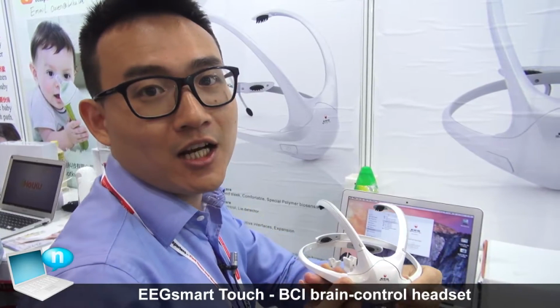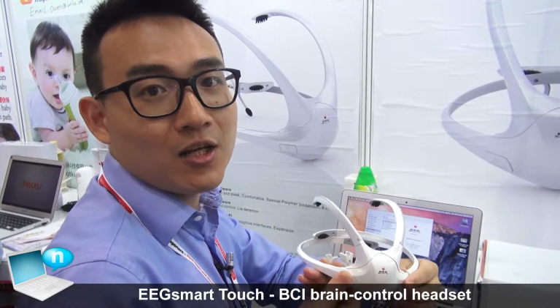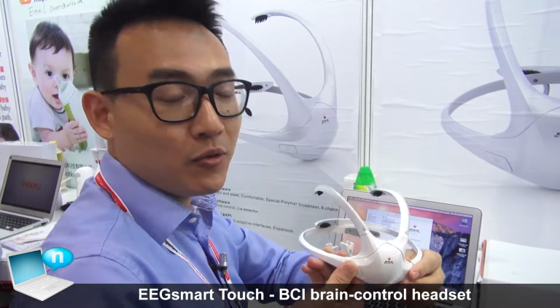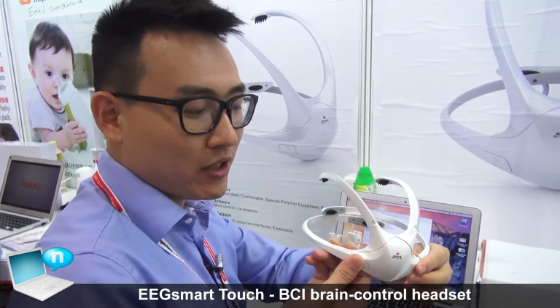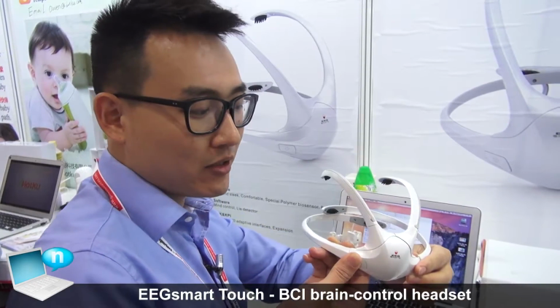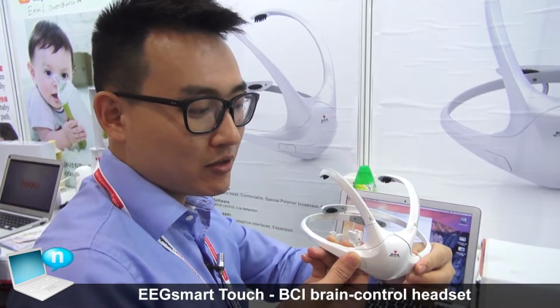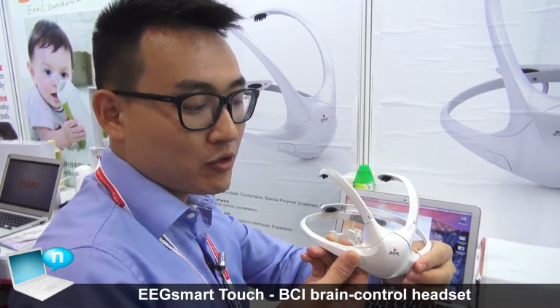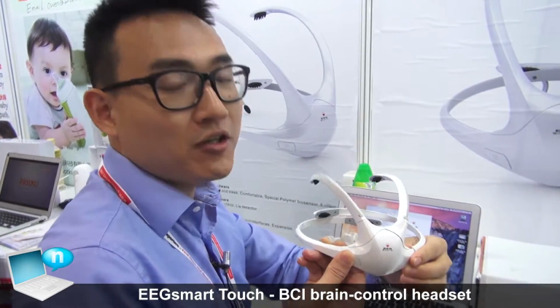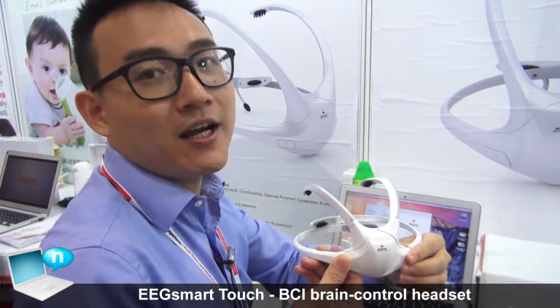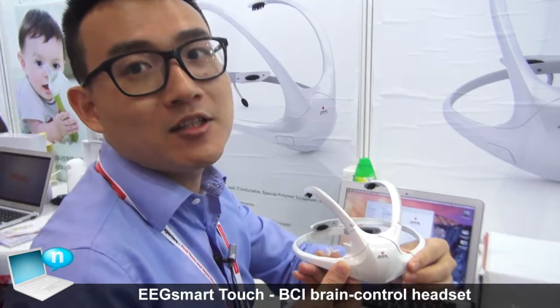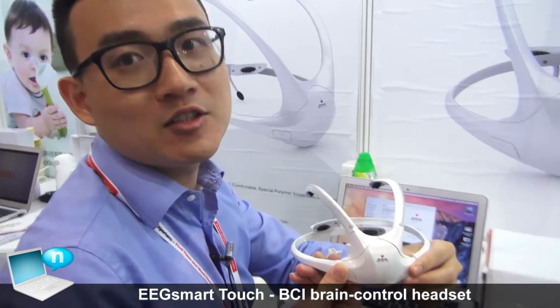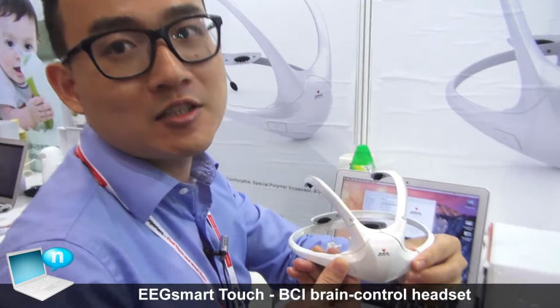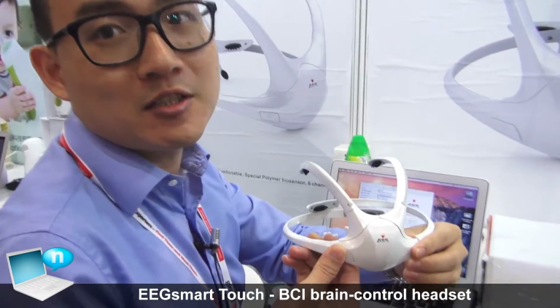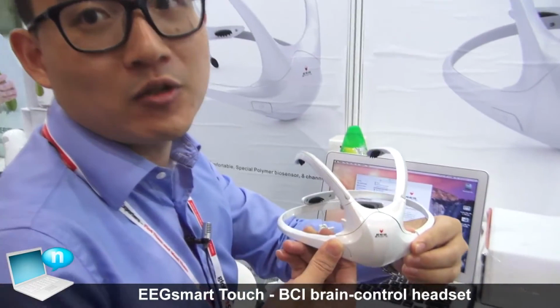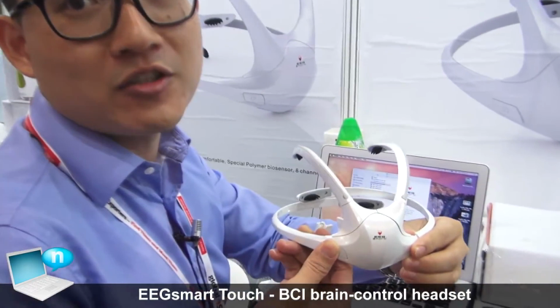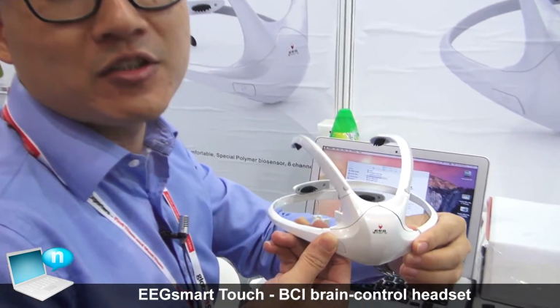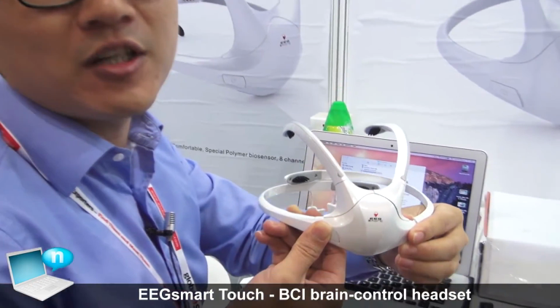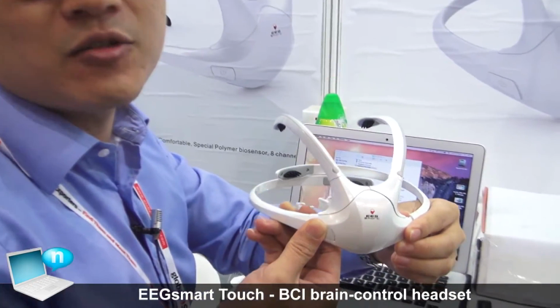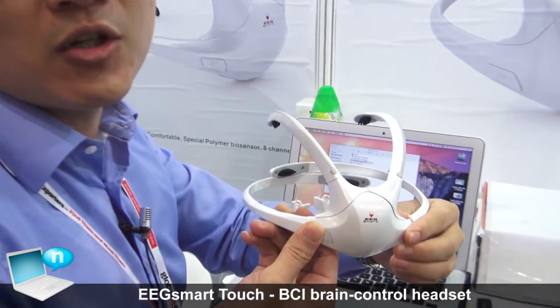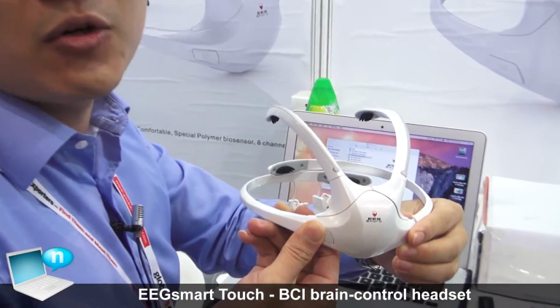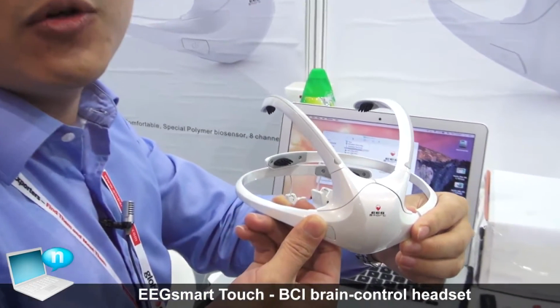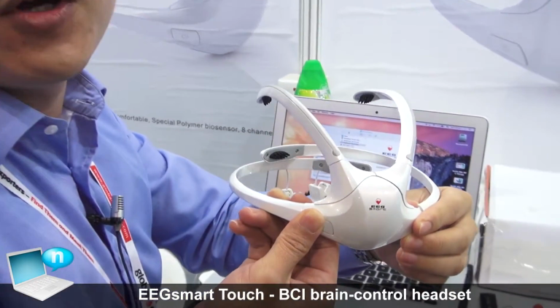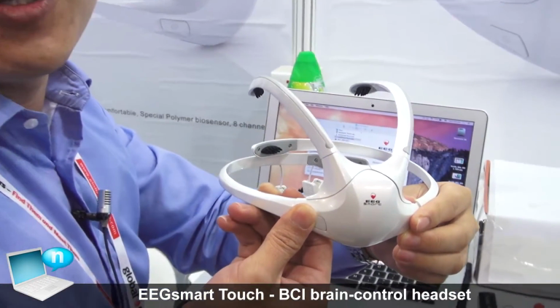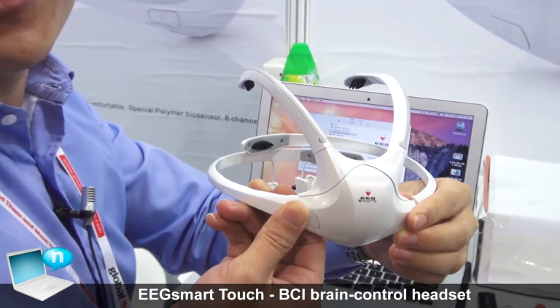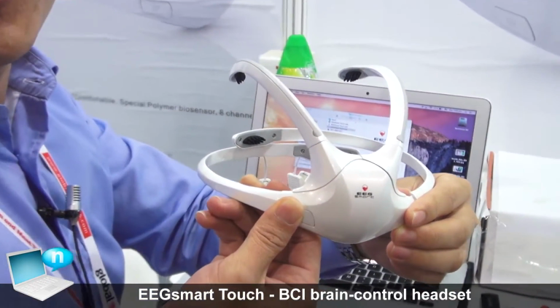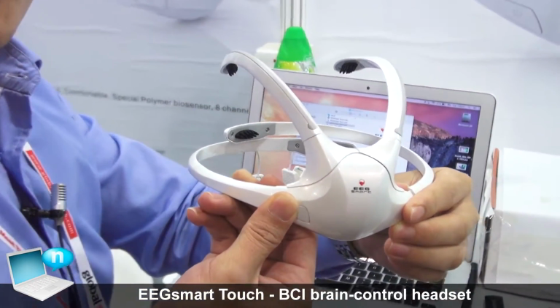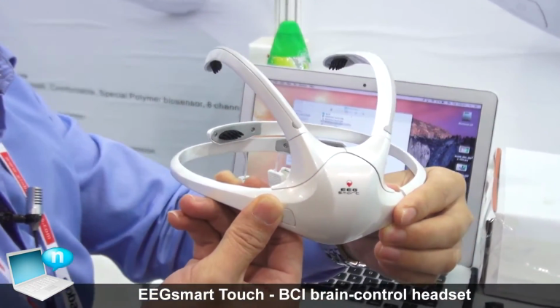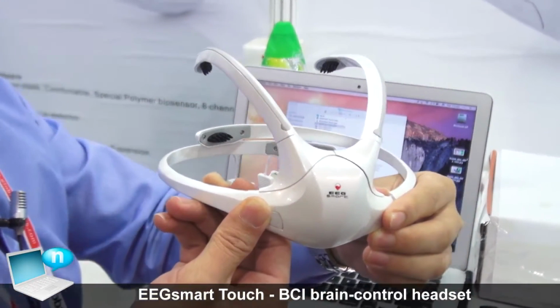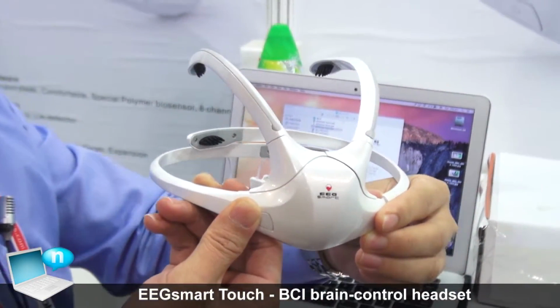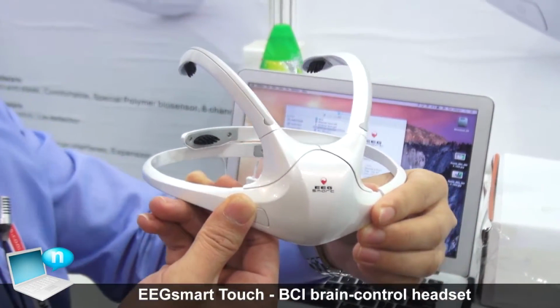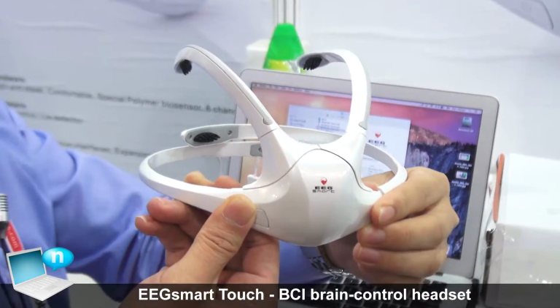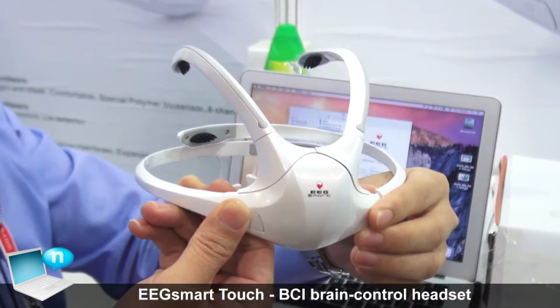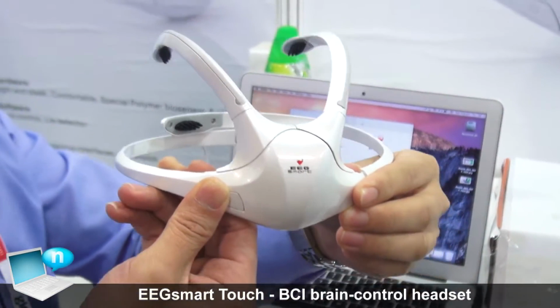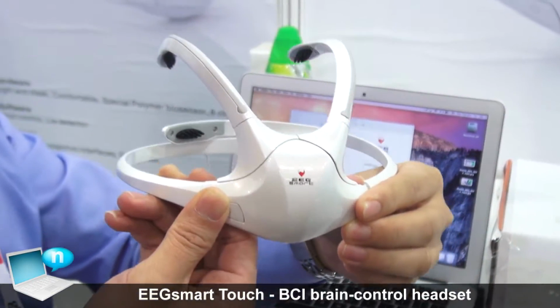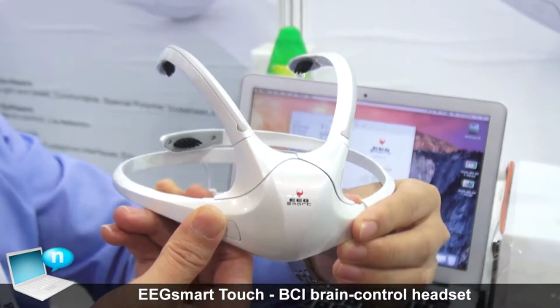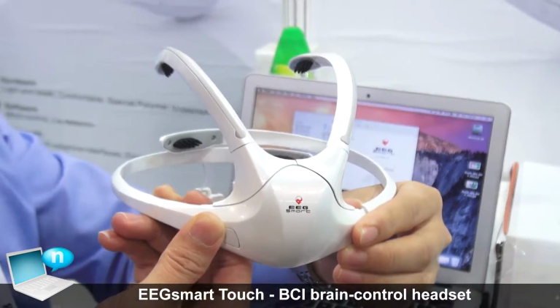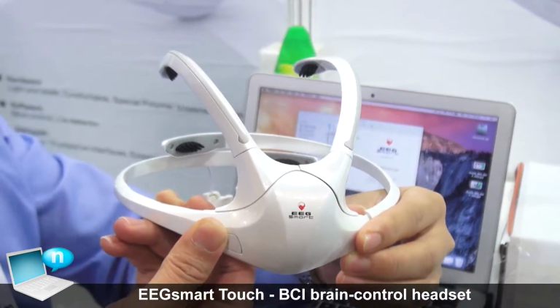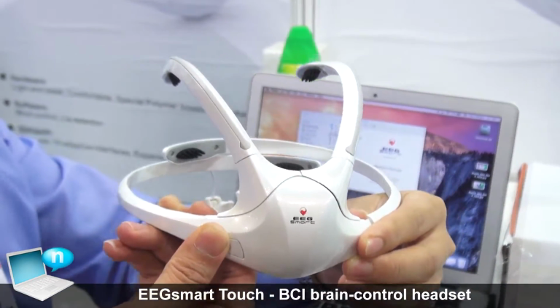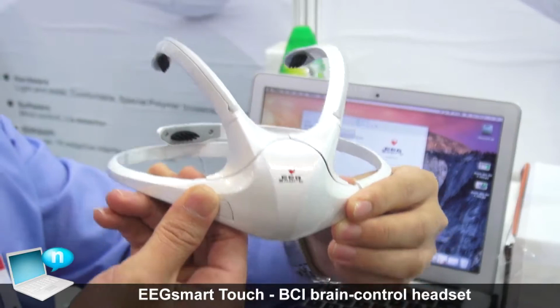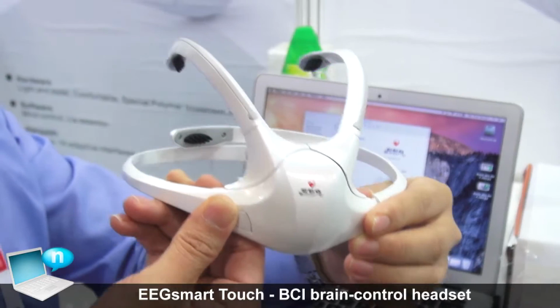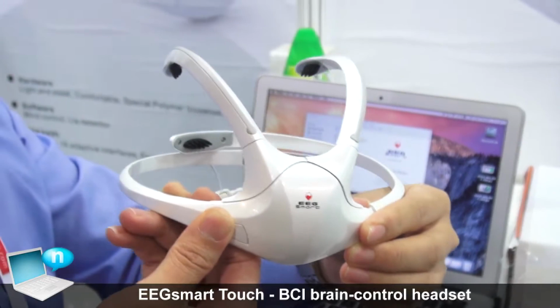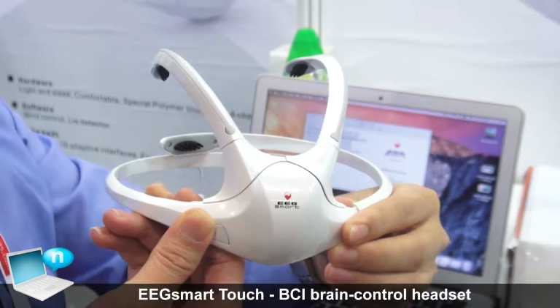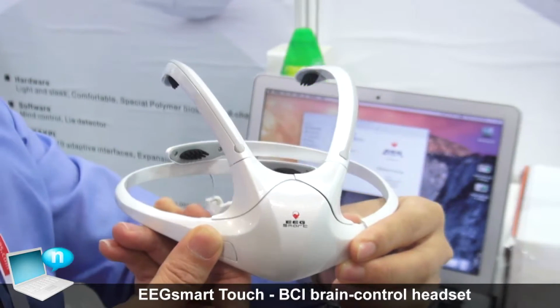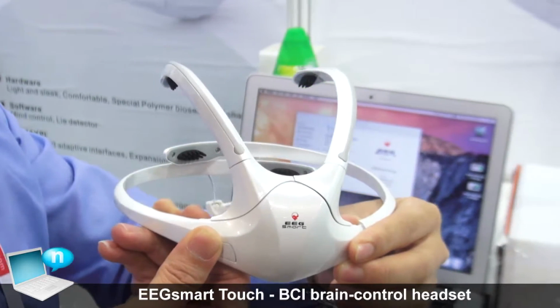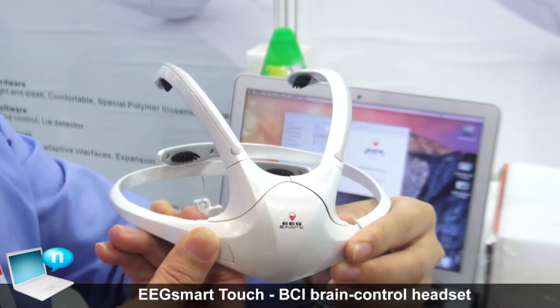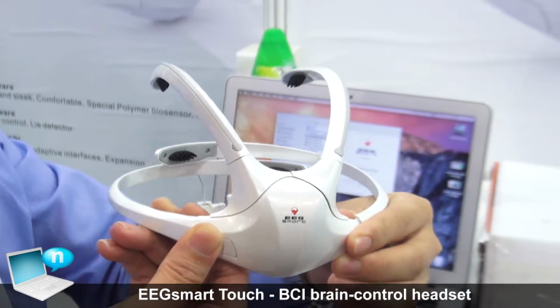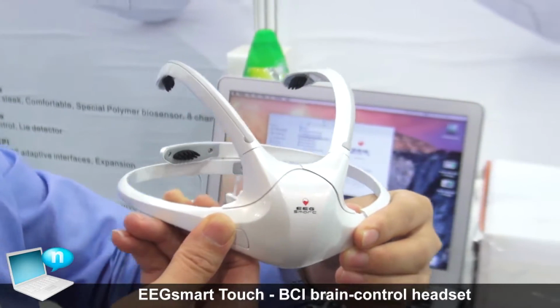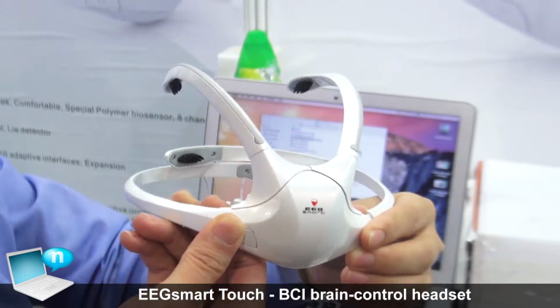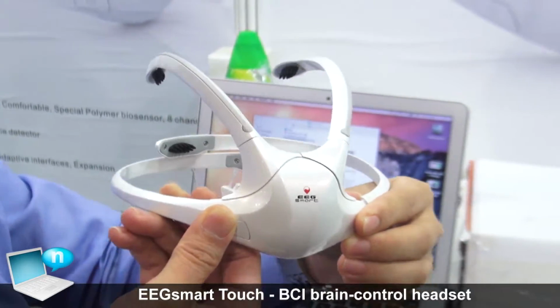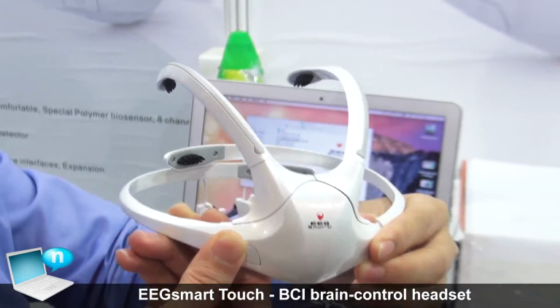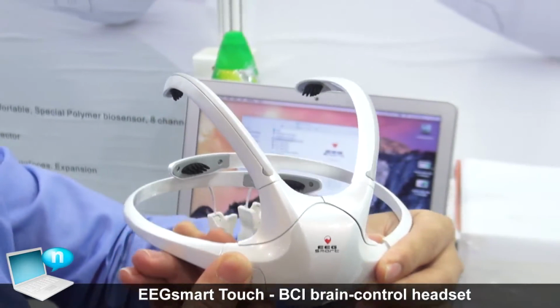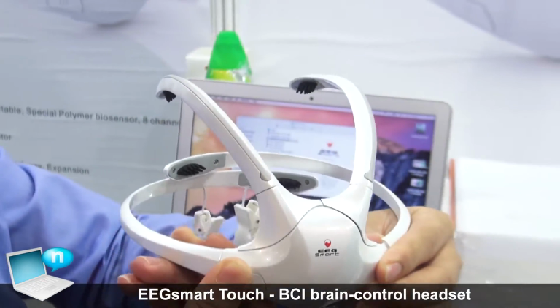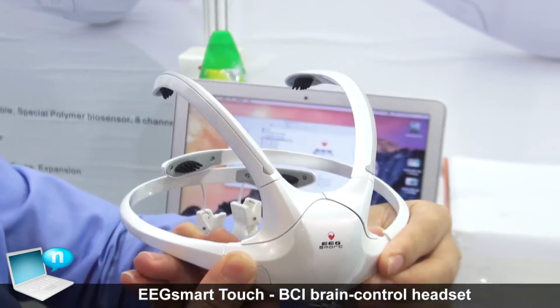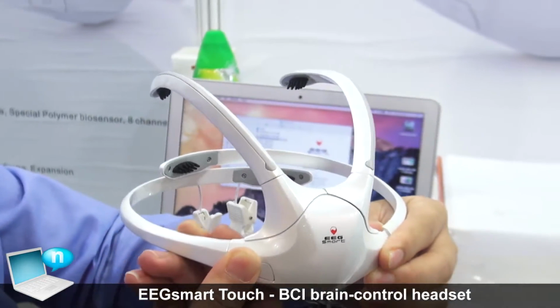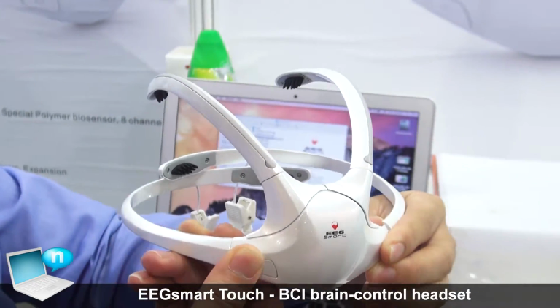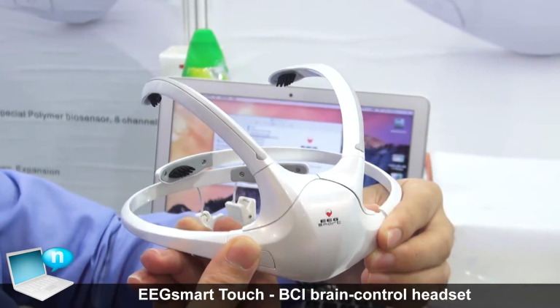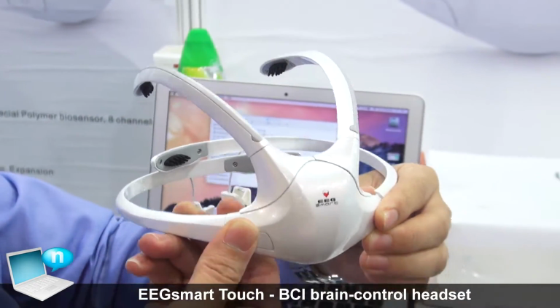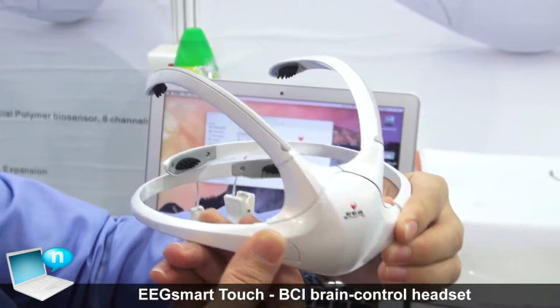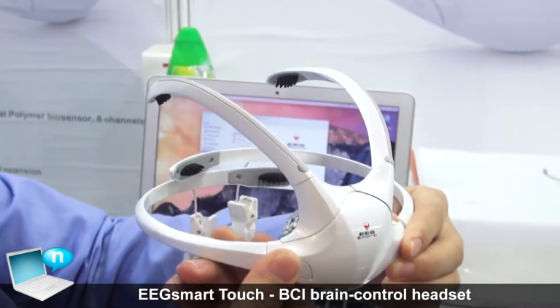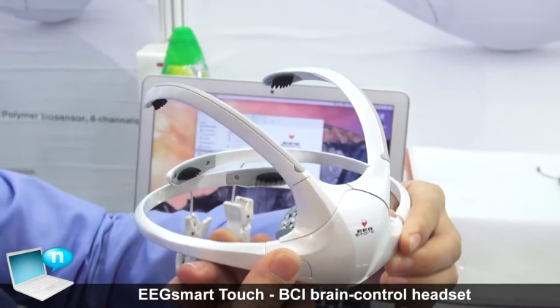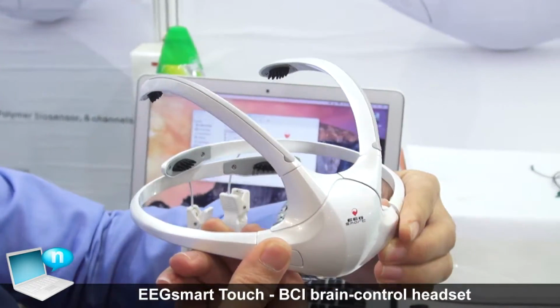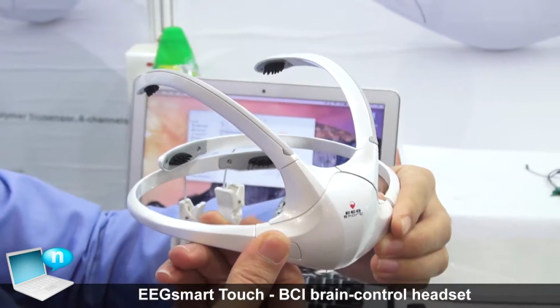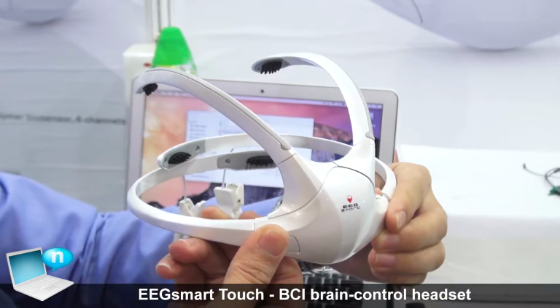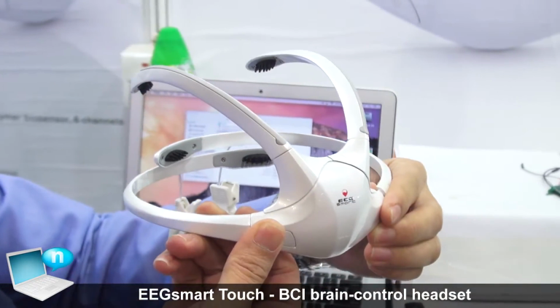Currently we can recognize six directions of control: up, down, left, right, forward, and back.